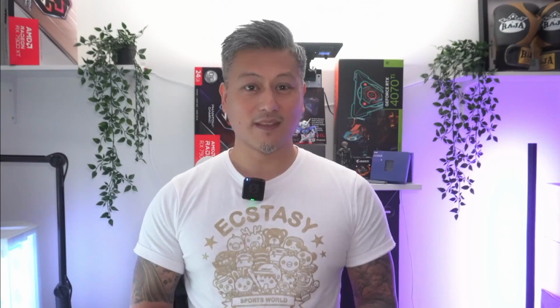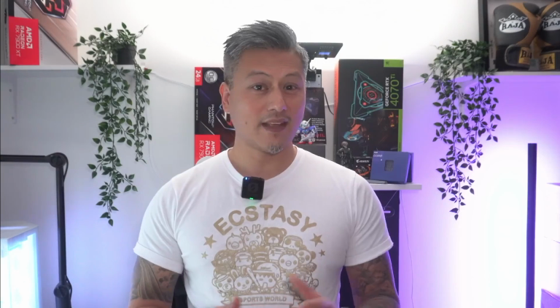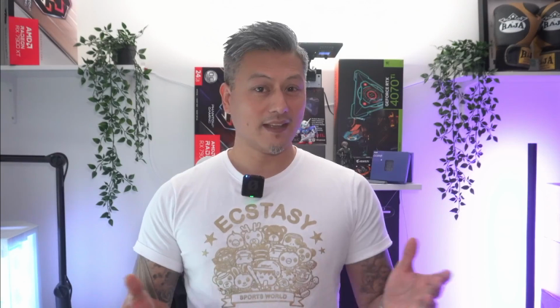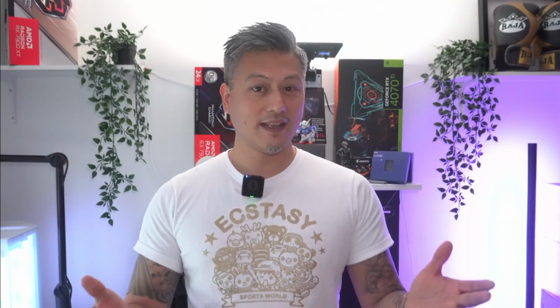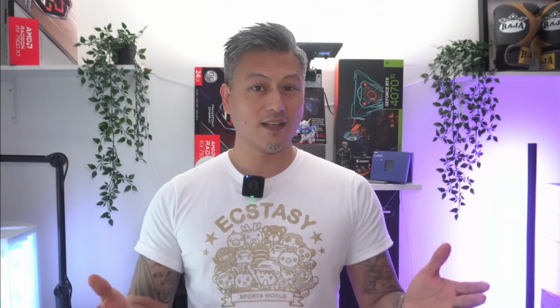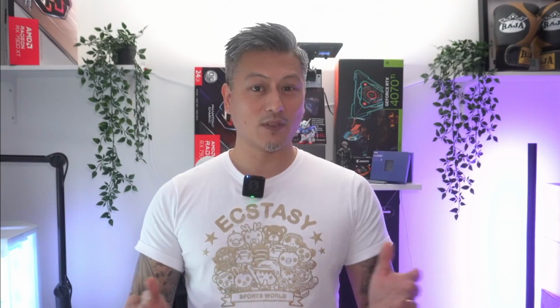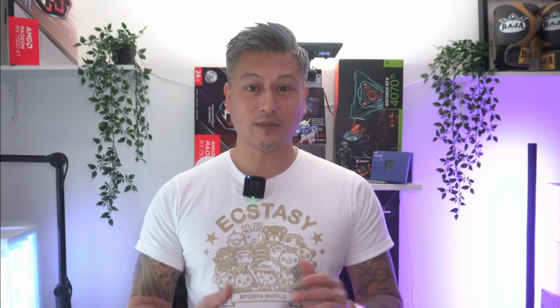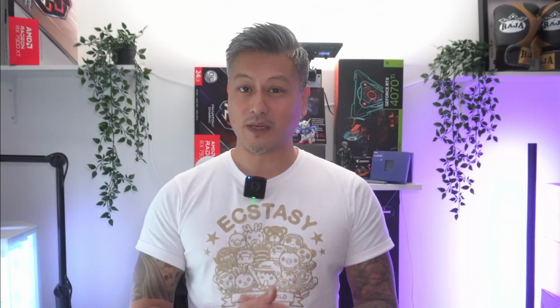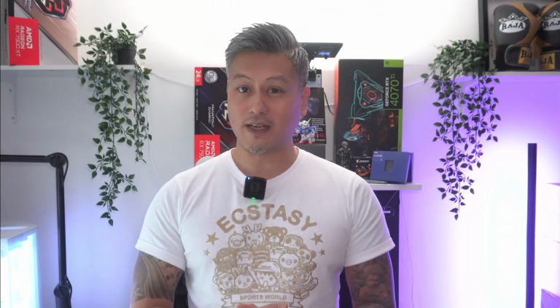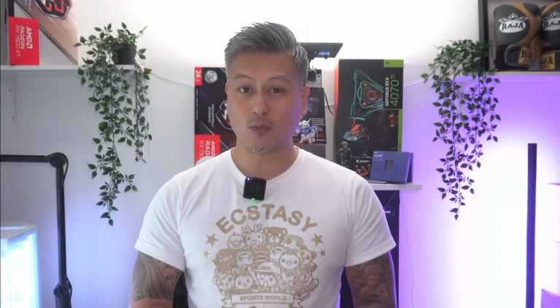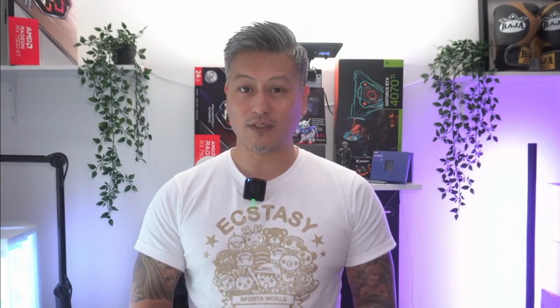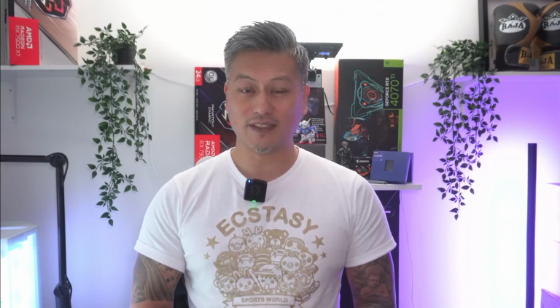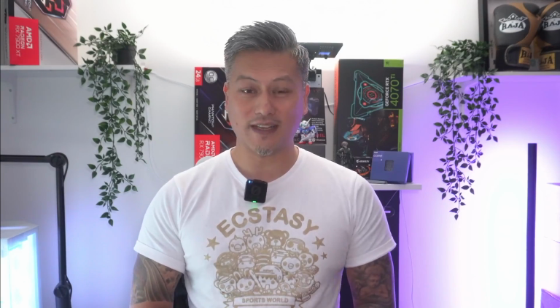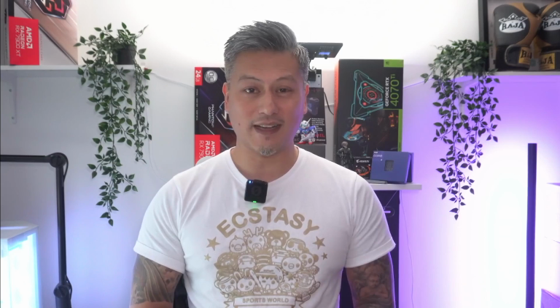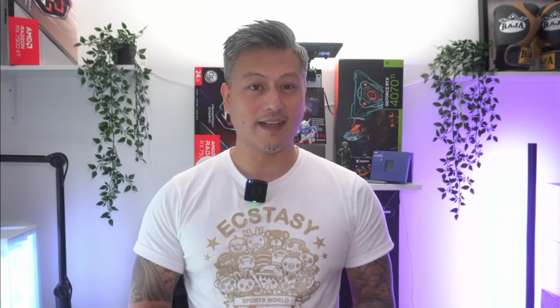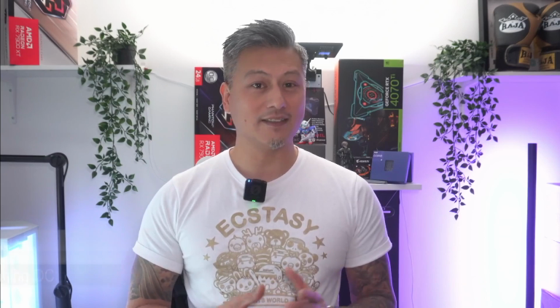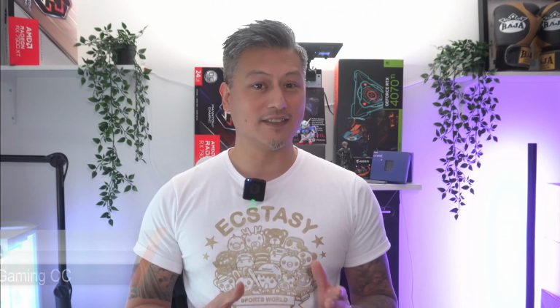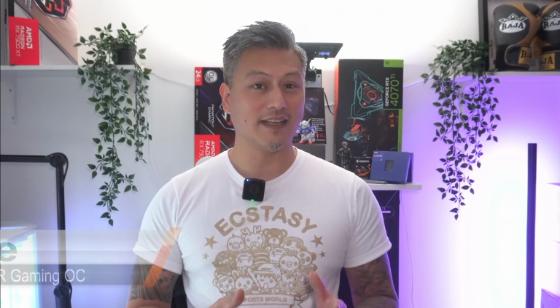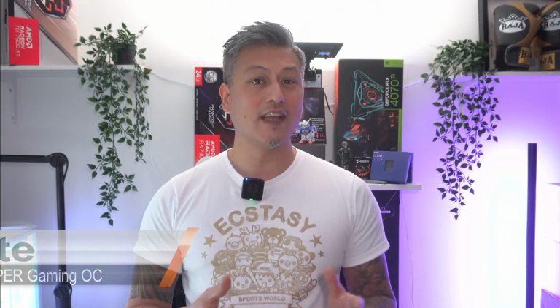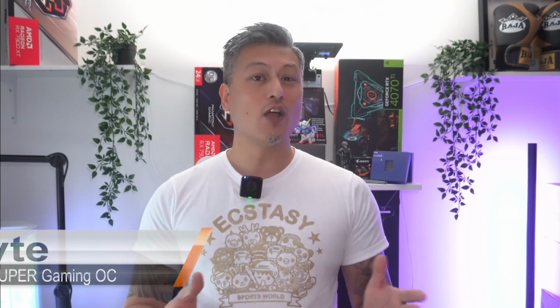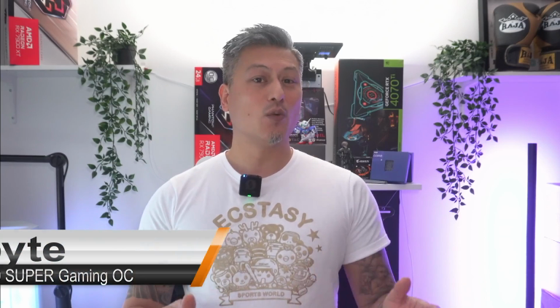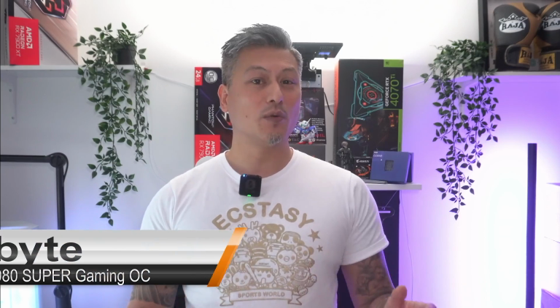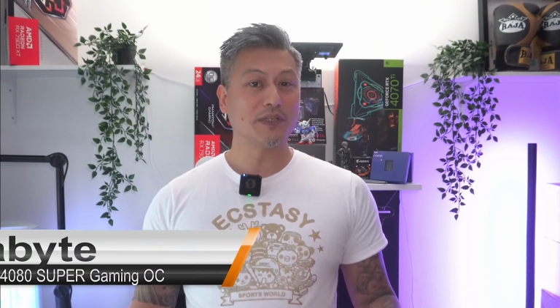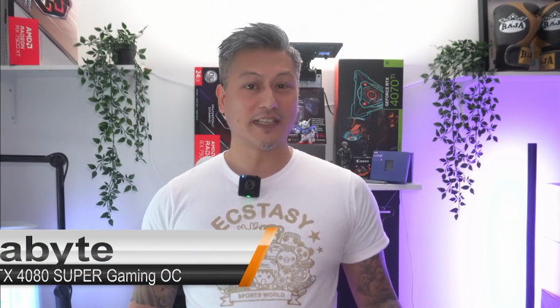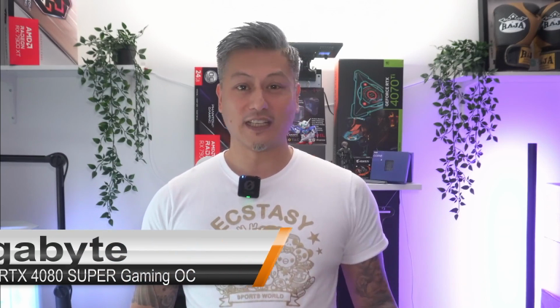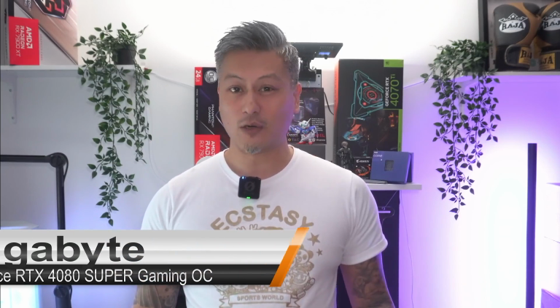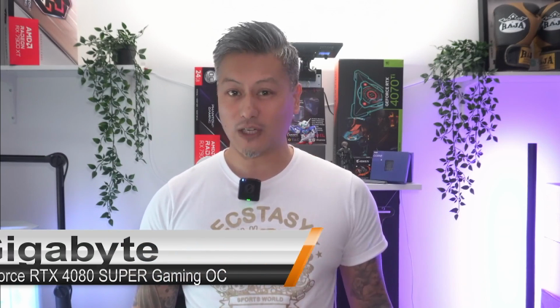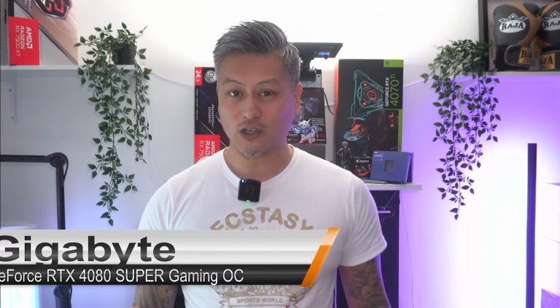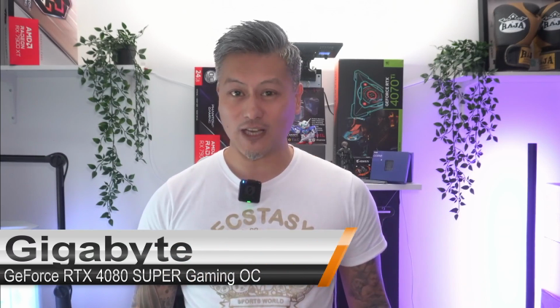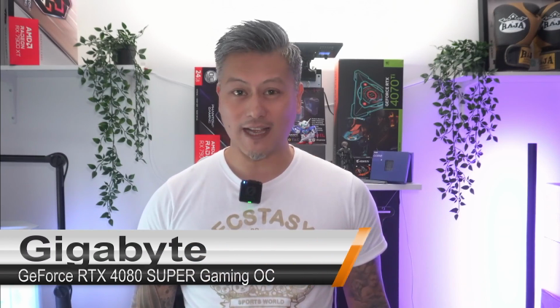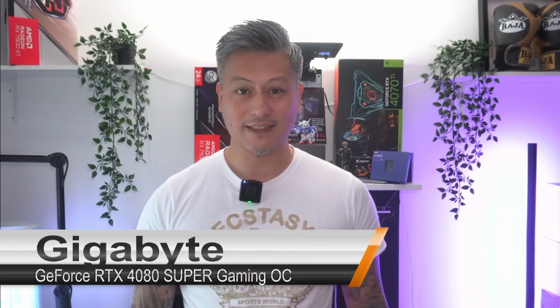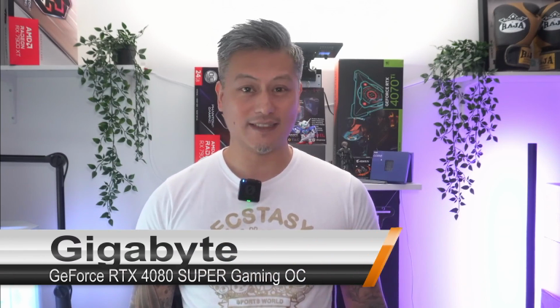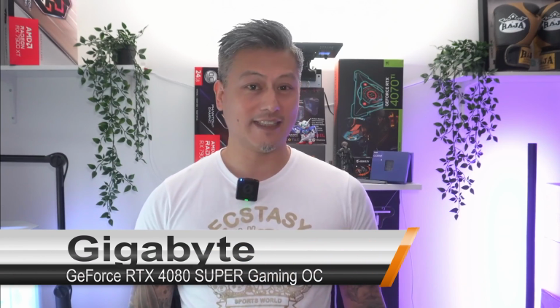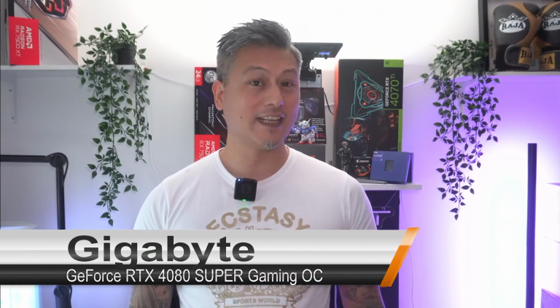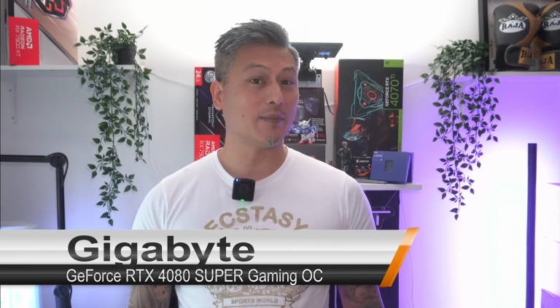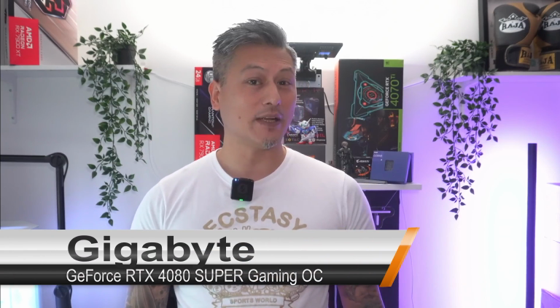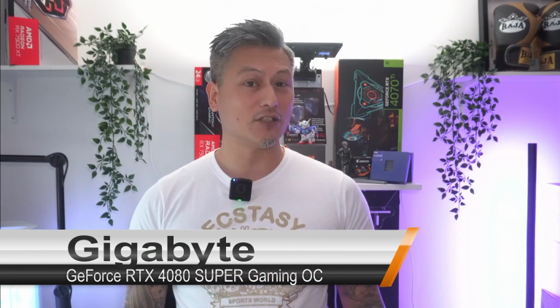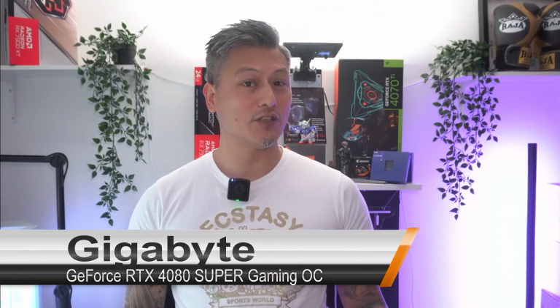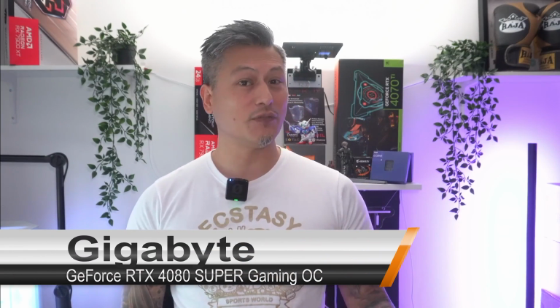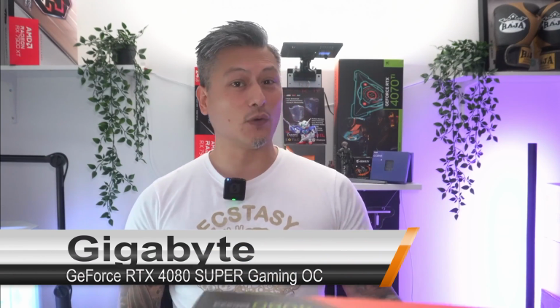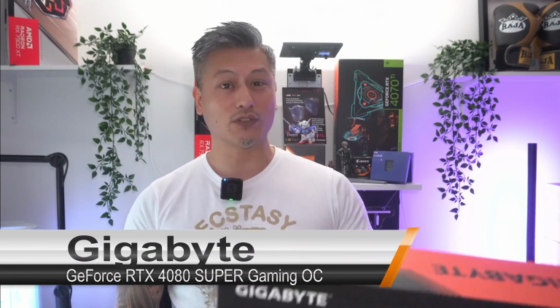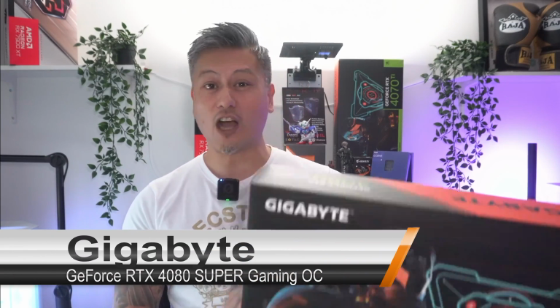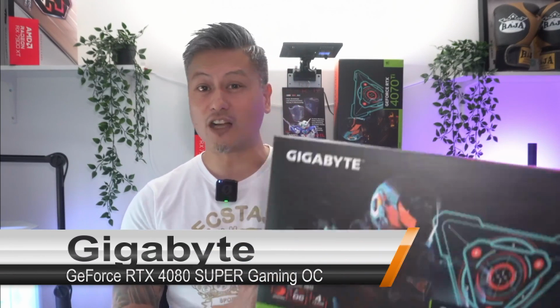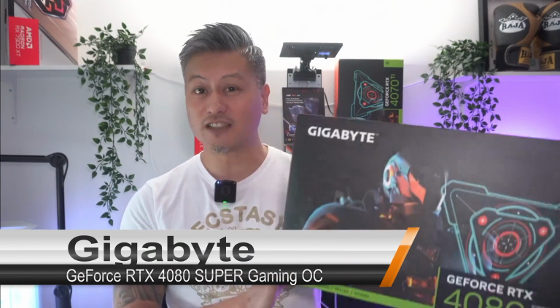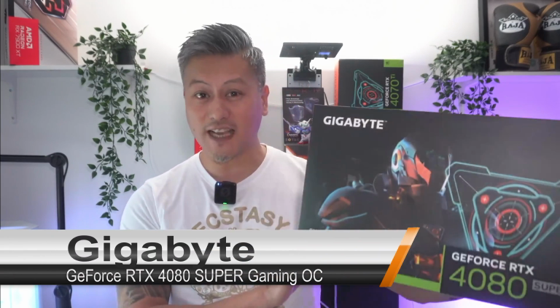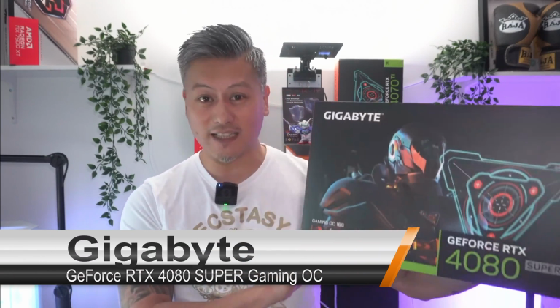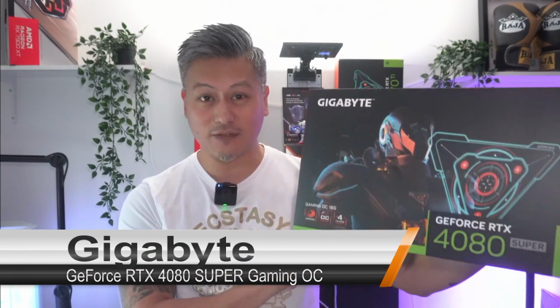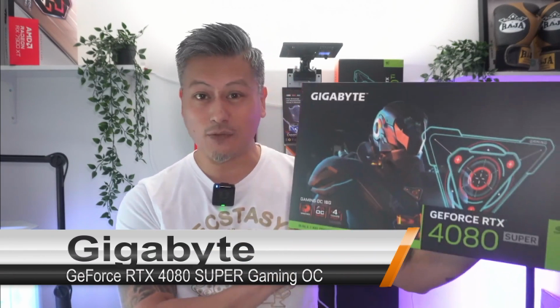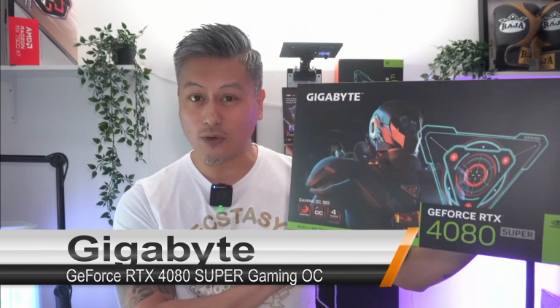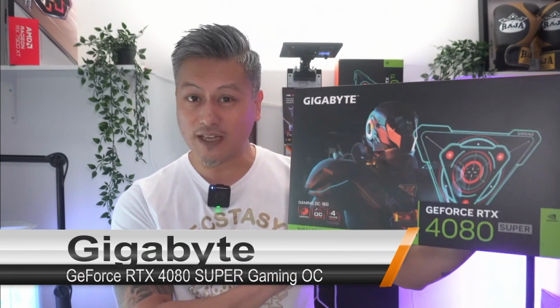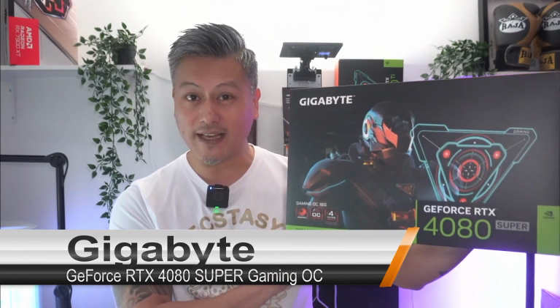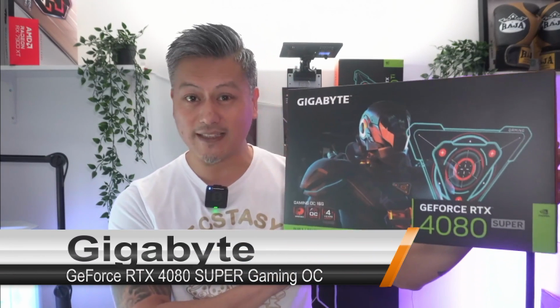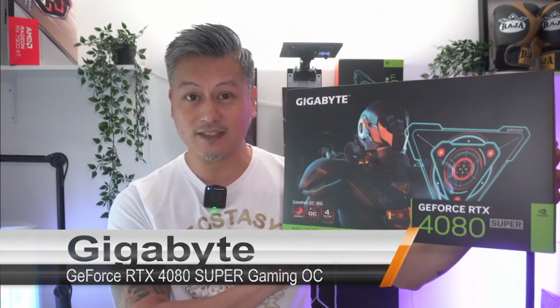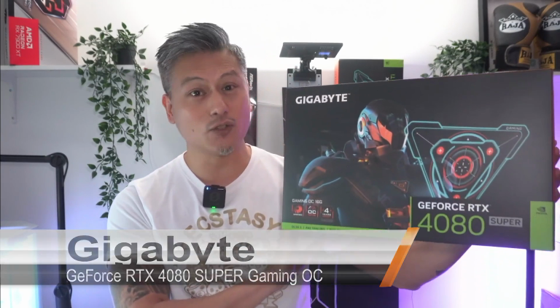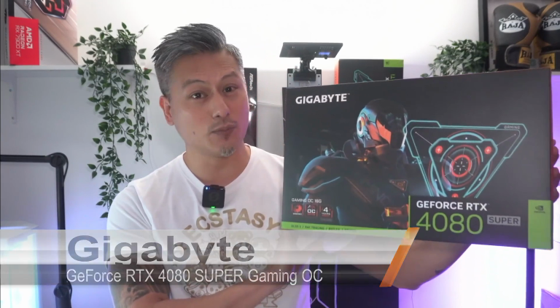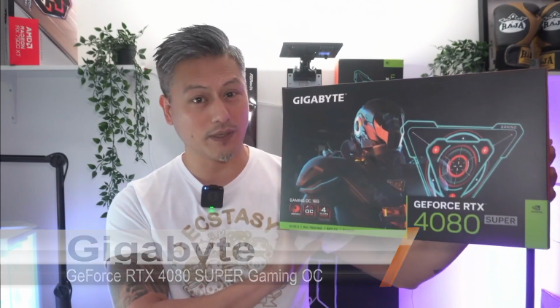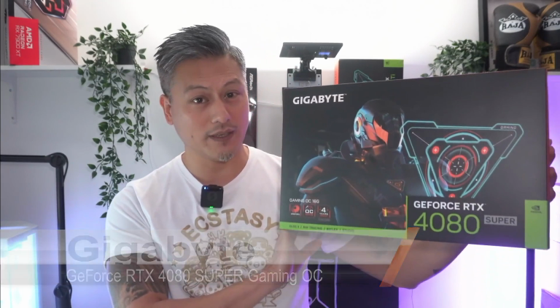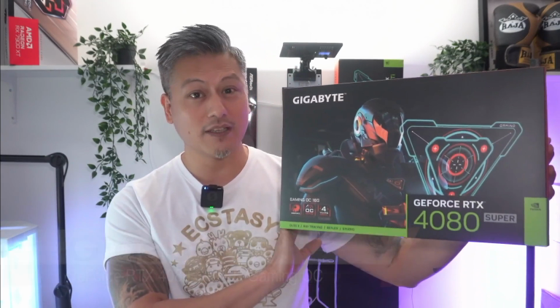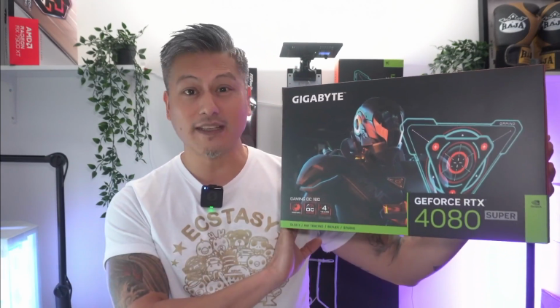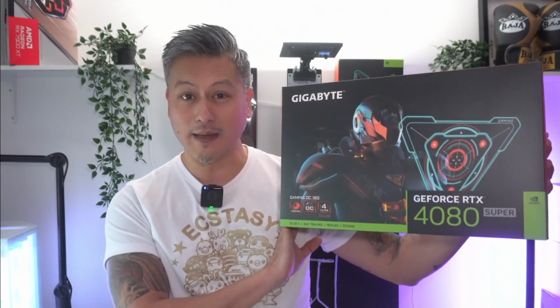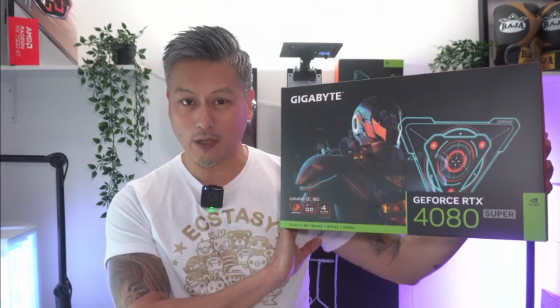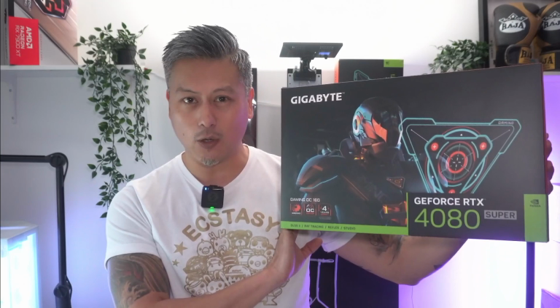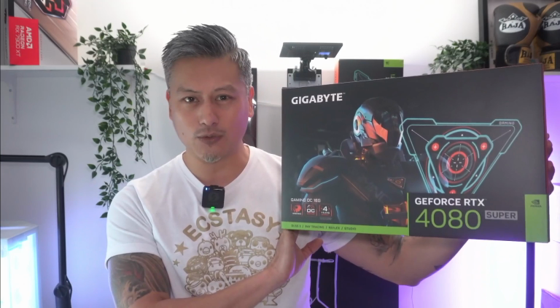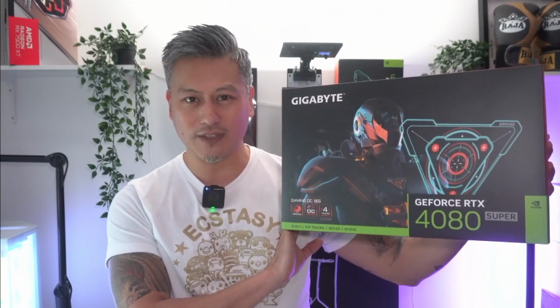Hey, what's up guys, Winston here. Today we'll be taking a quick look at the Gigabyte GeForce RTX 4080 Super Gaming OC.